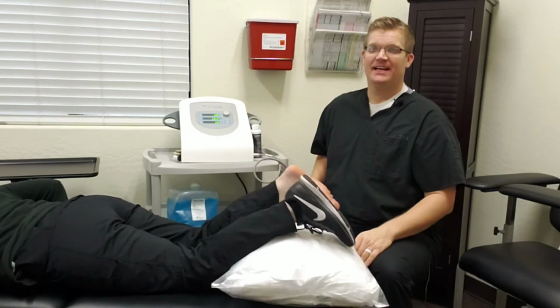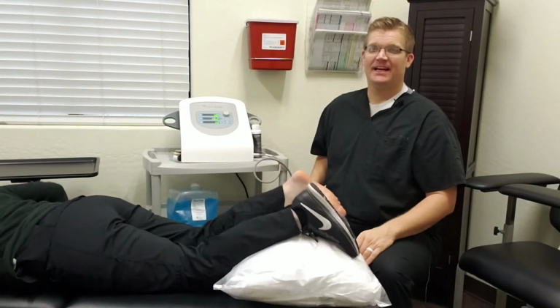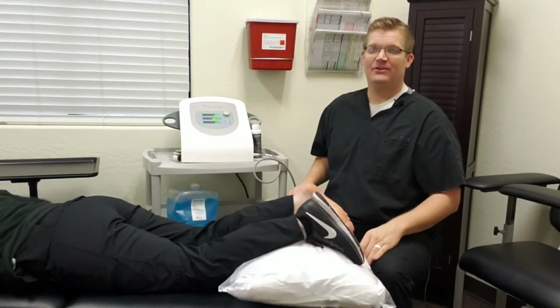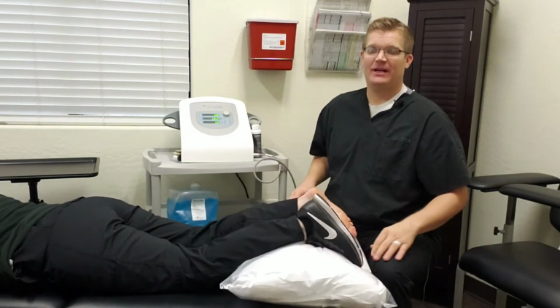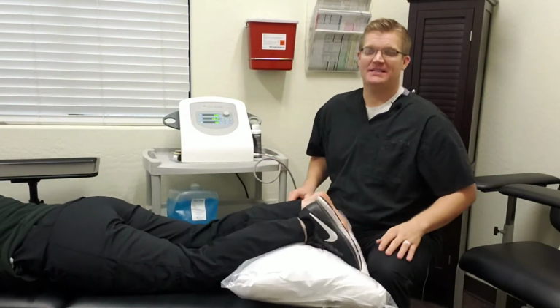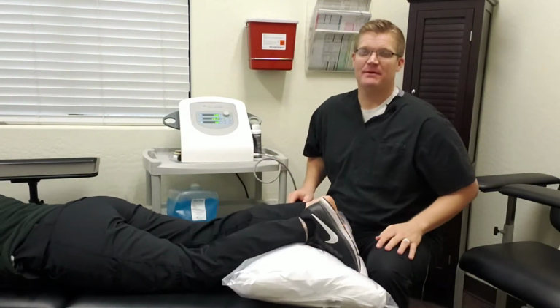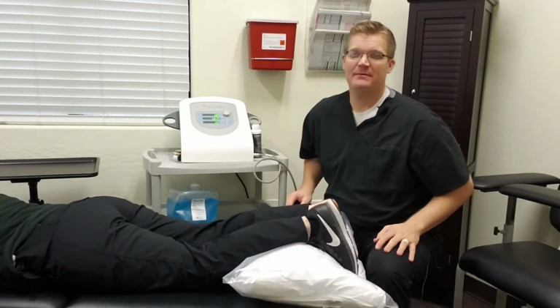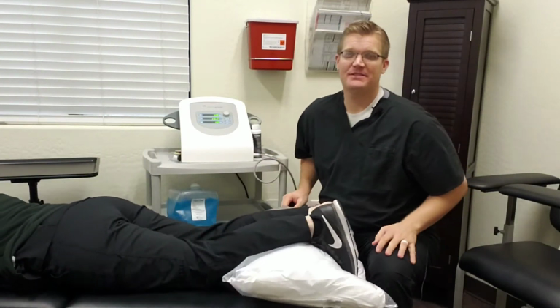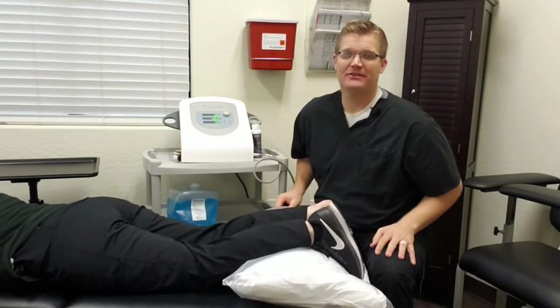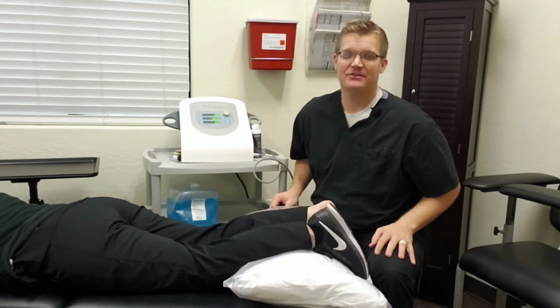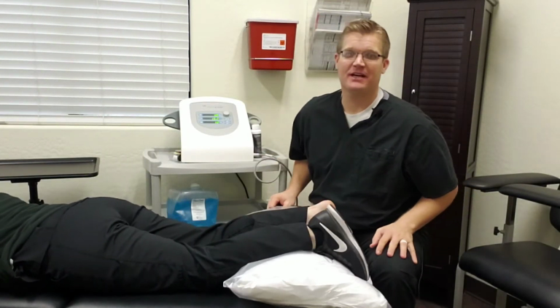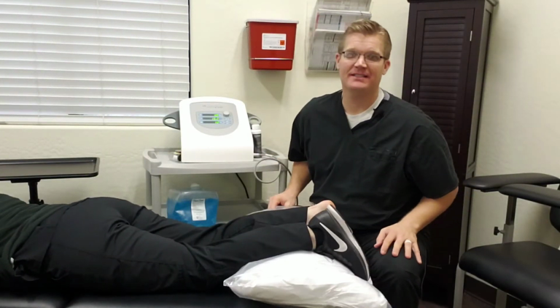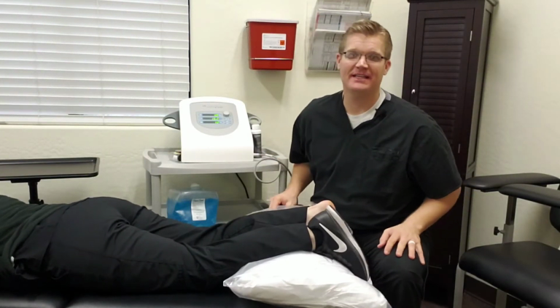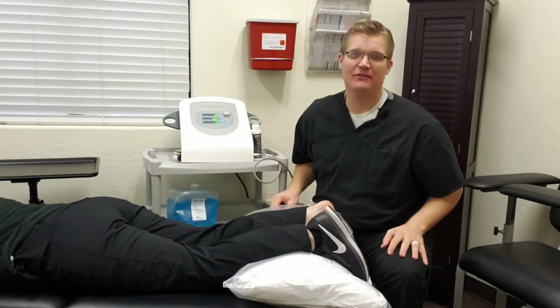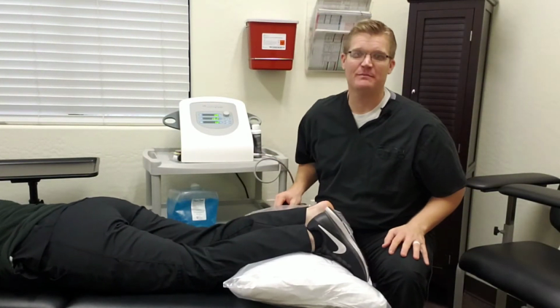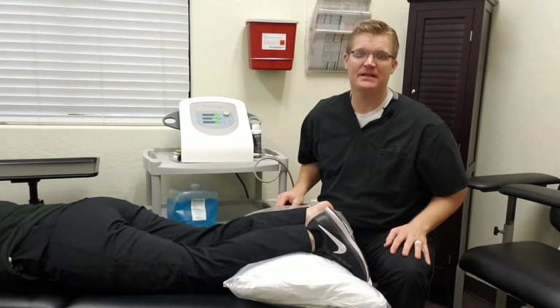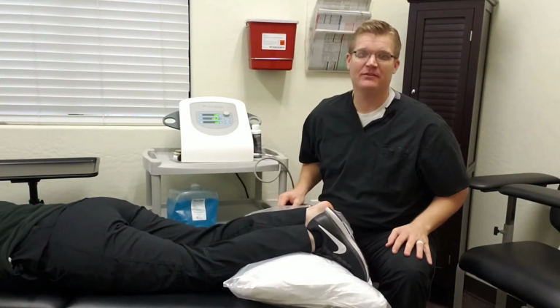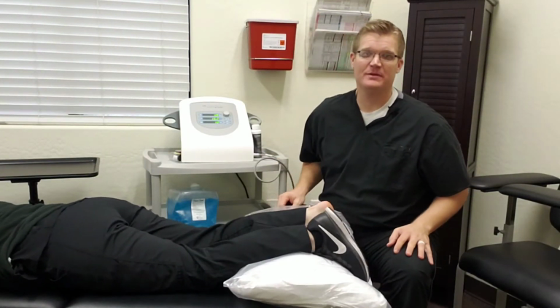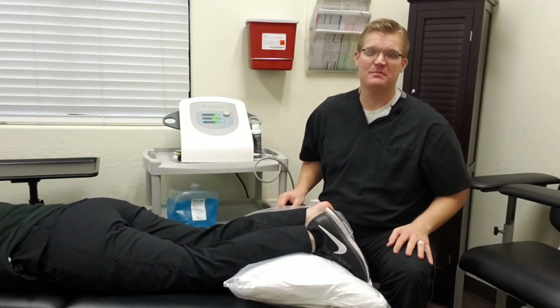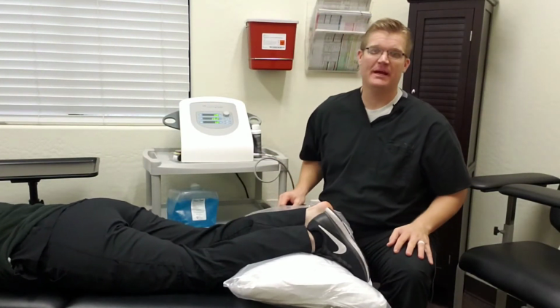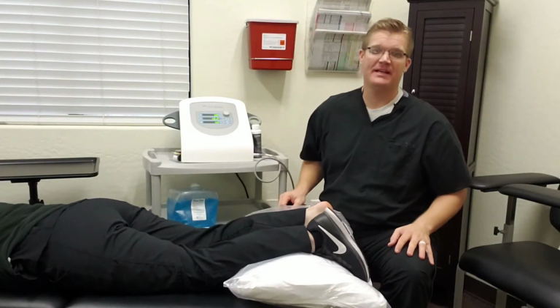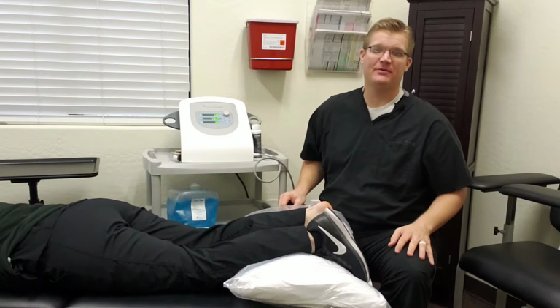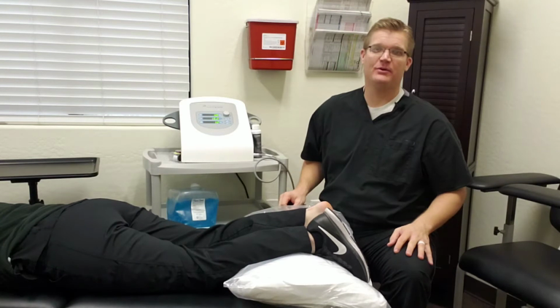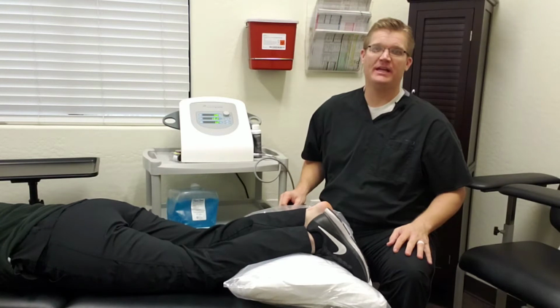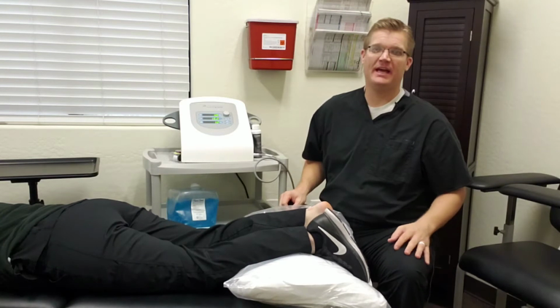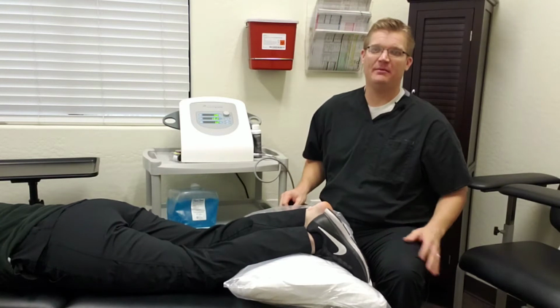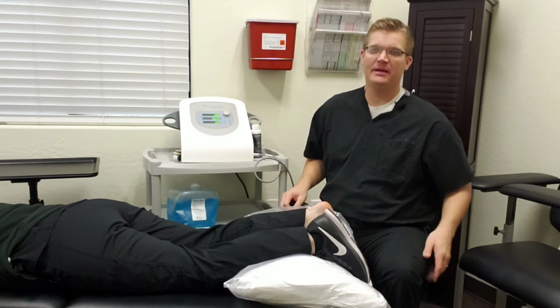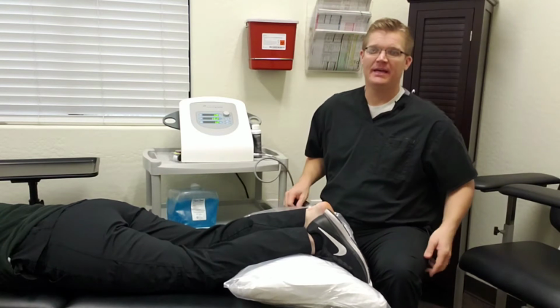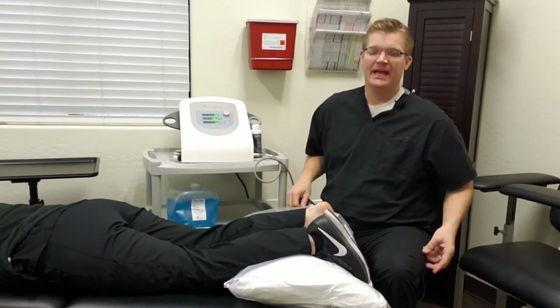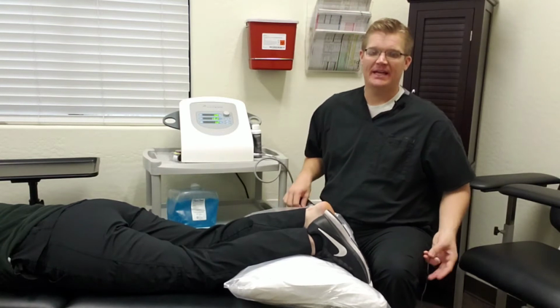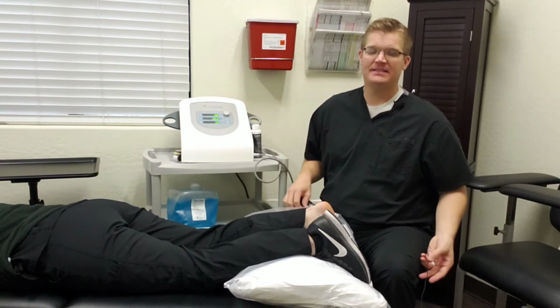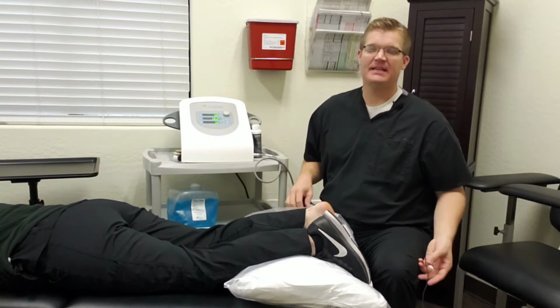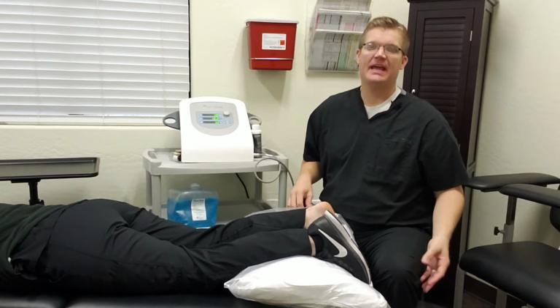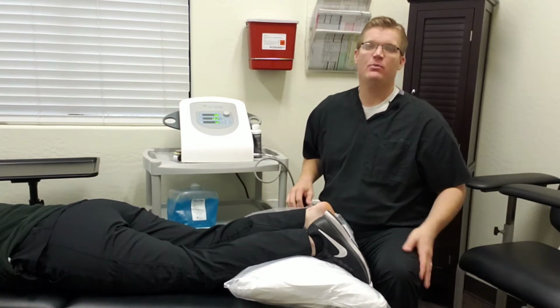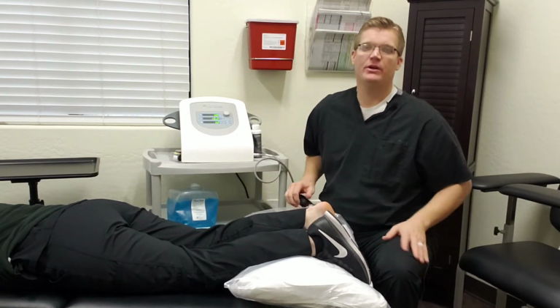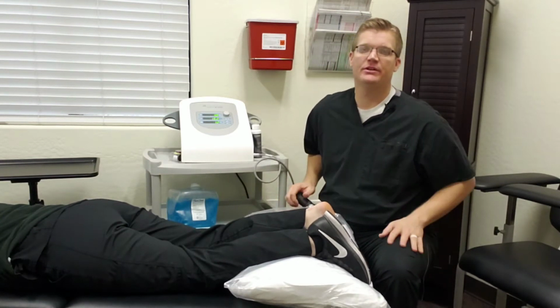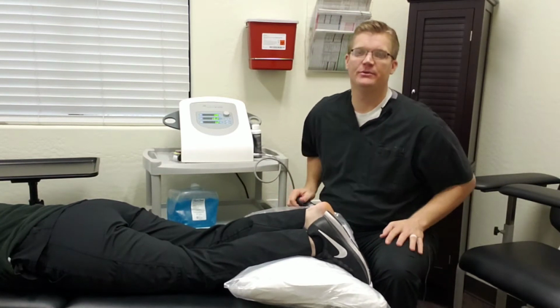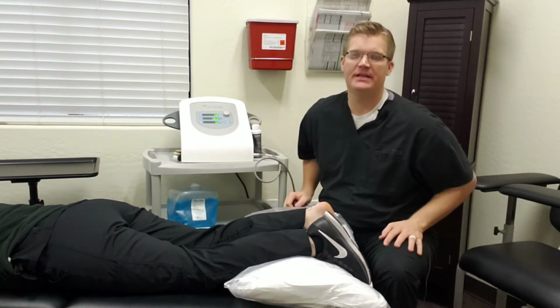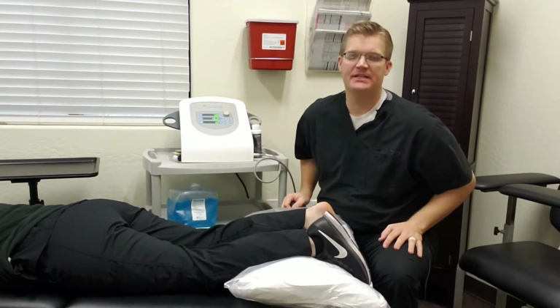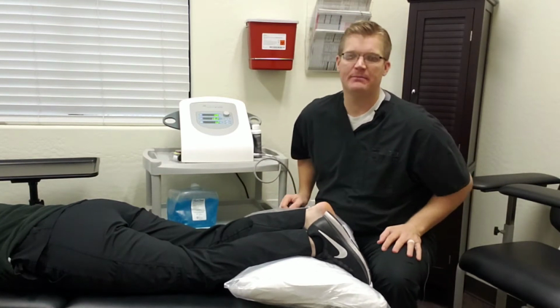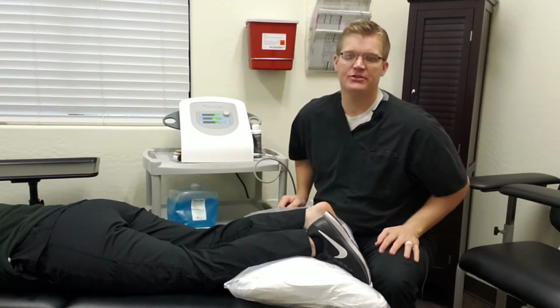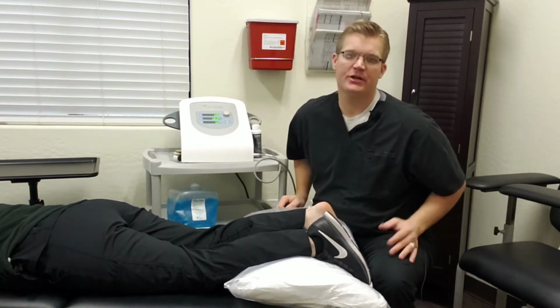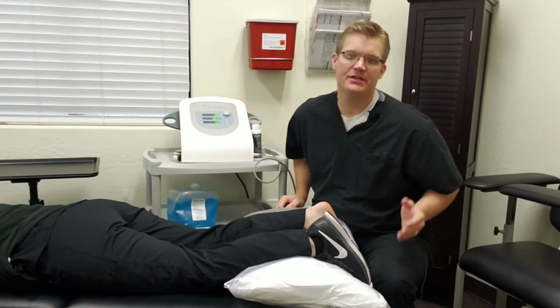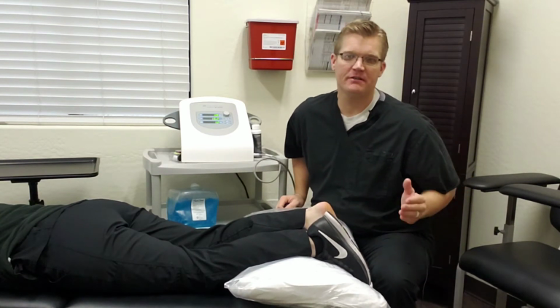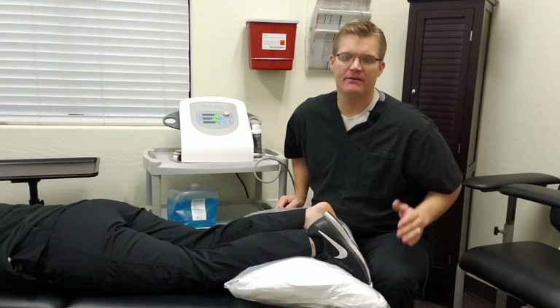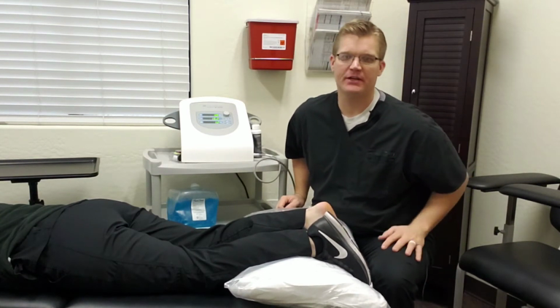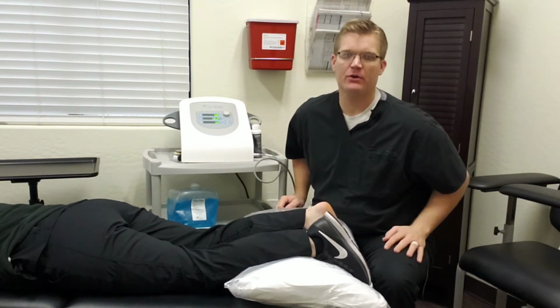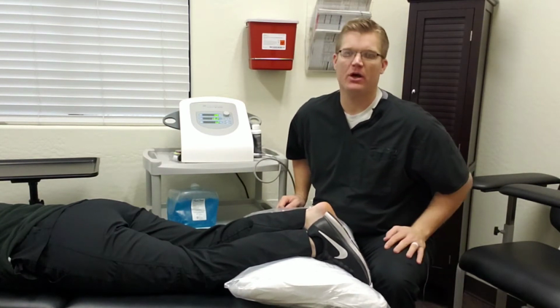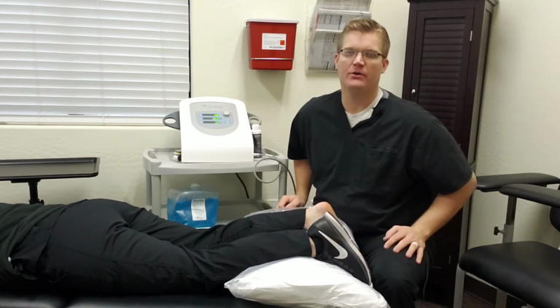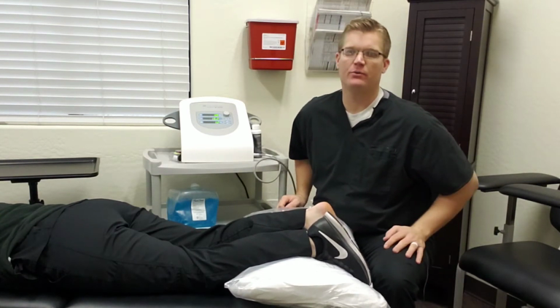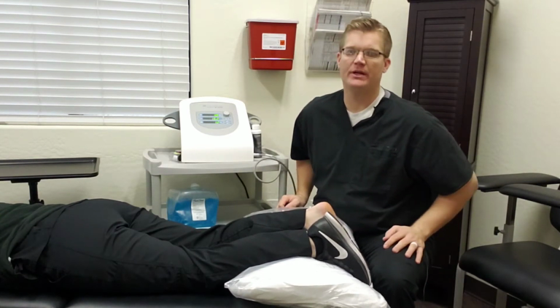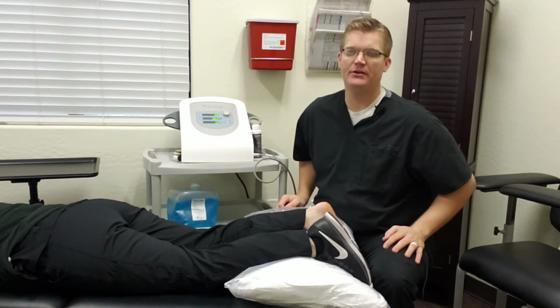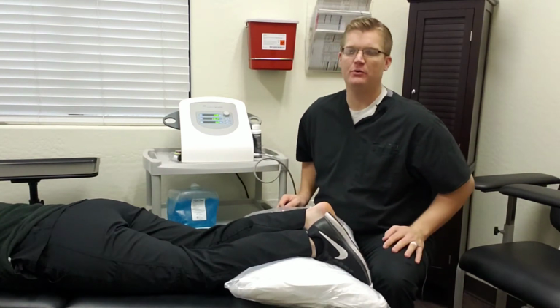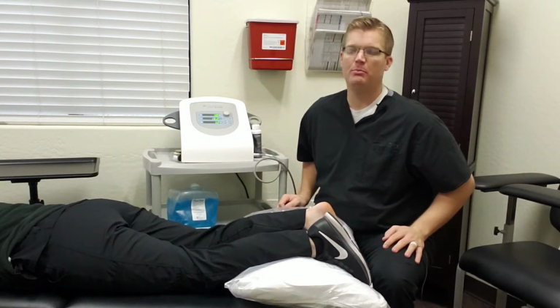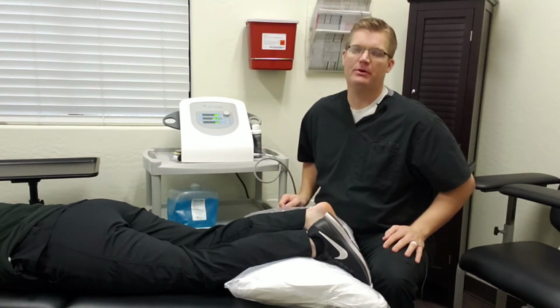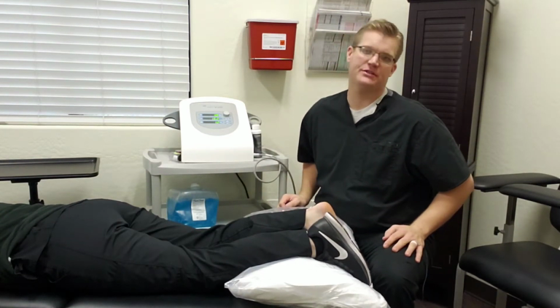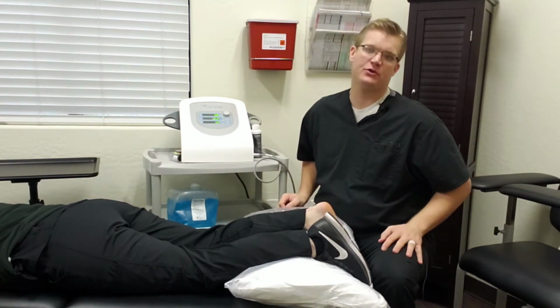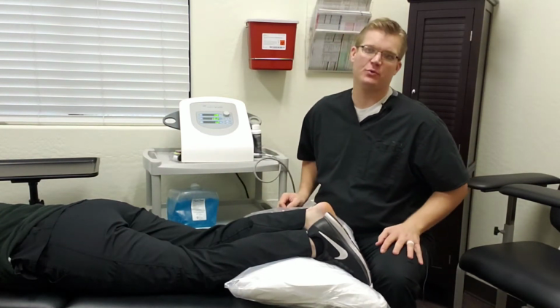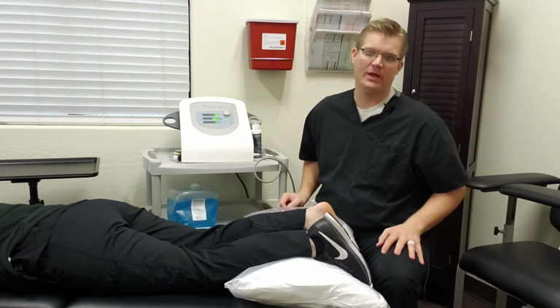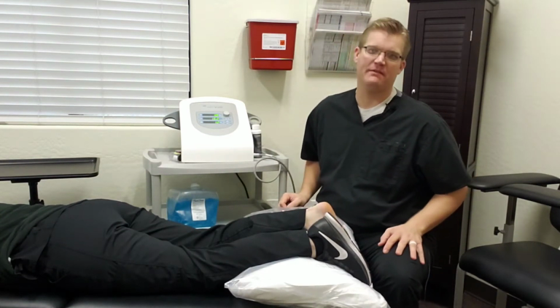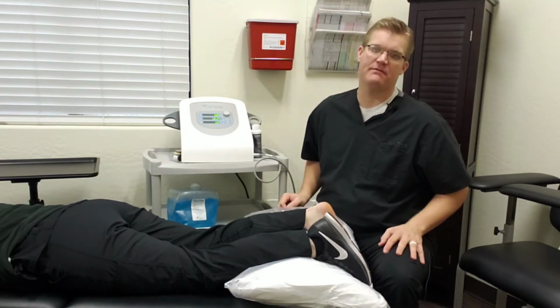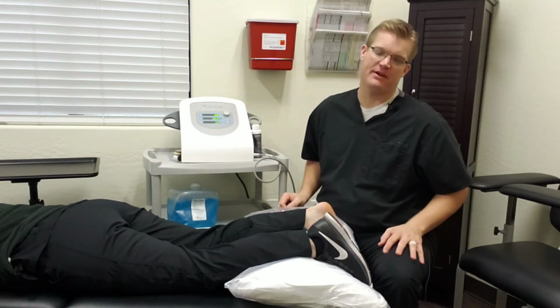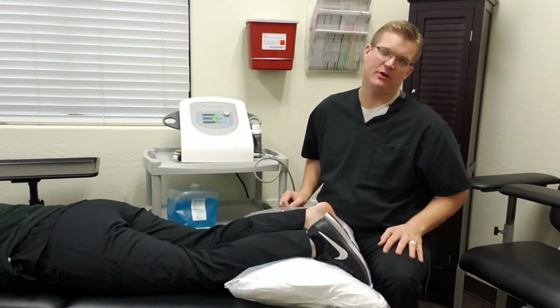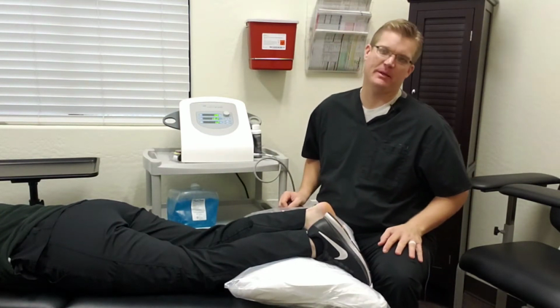Hello guys, my name is Dr. Scott Taylor from Southwest Fighting and Rehab, and today we are doing a demonstration video on radial pressure wave therapy.